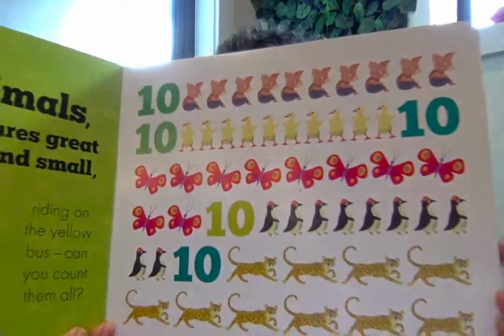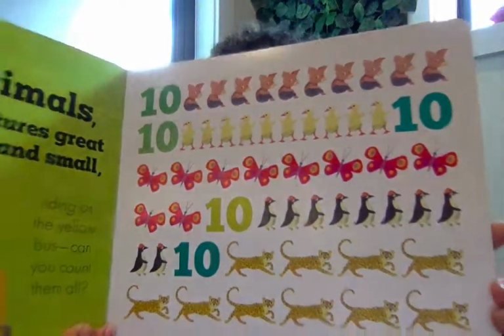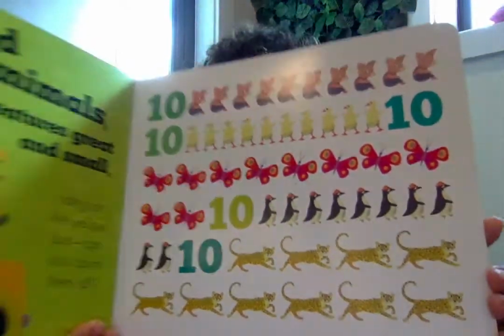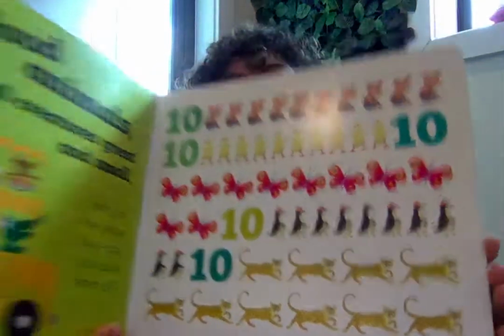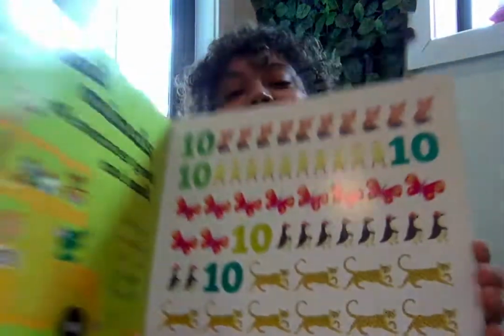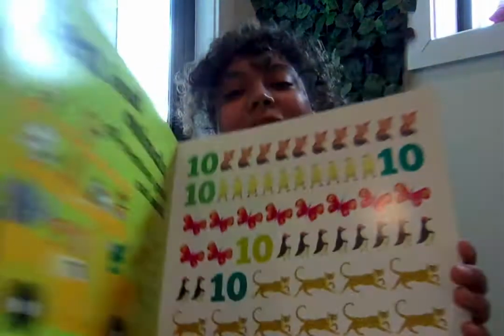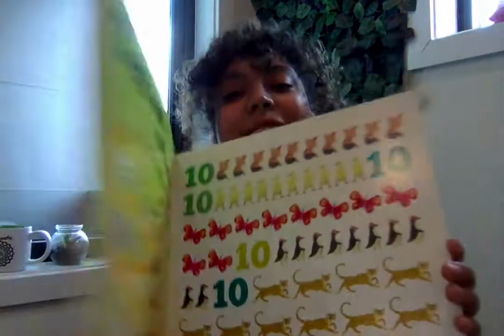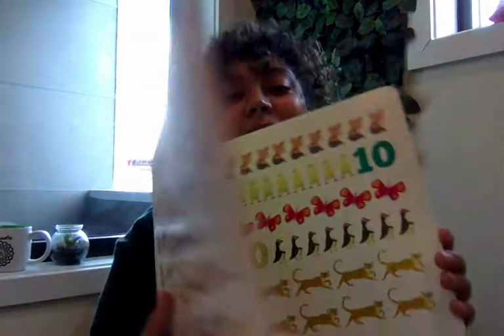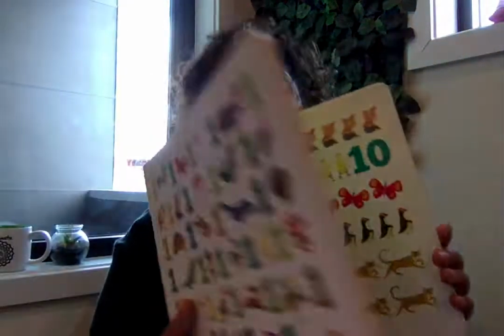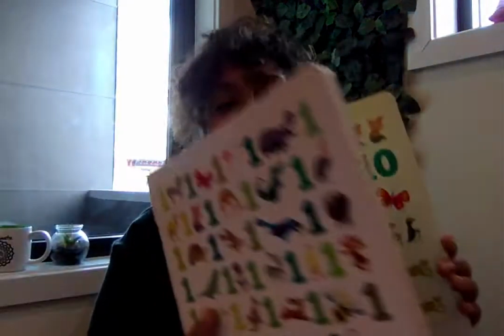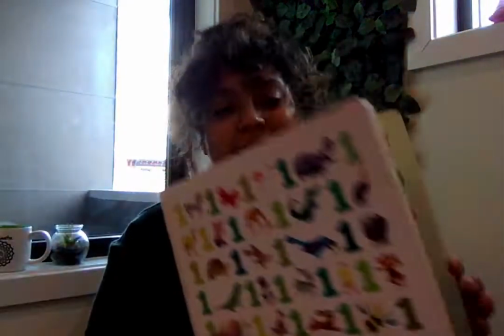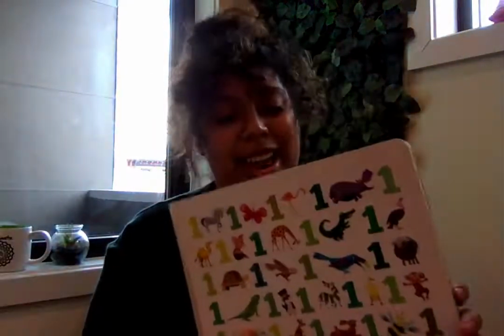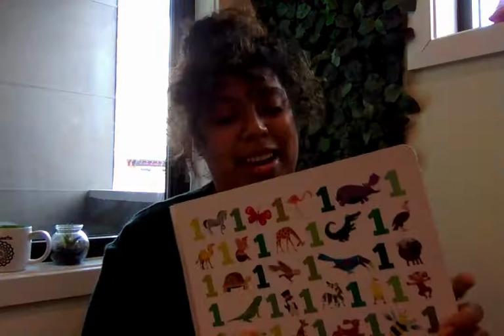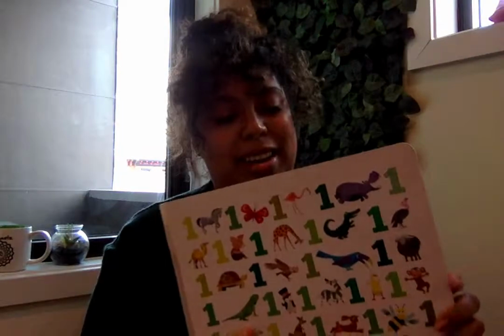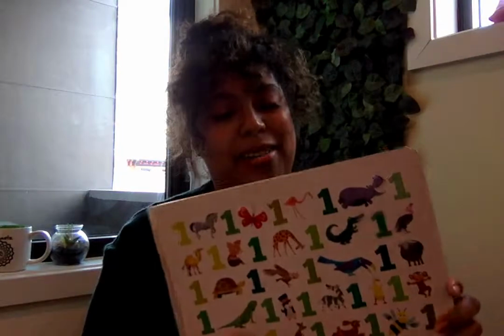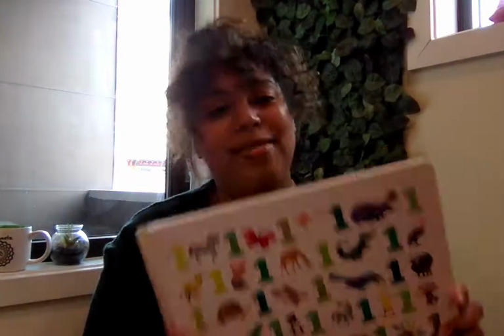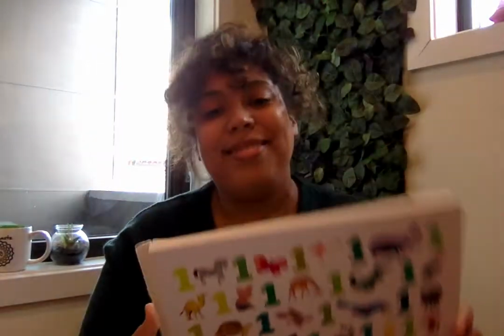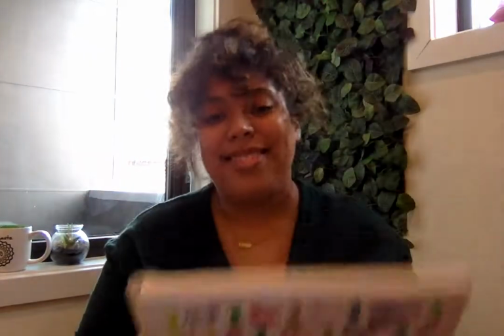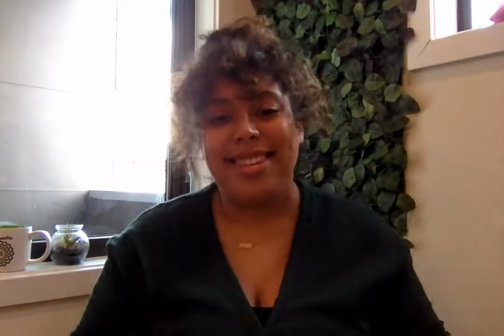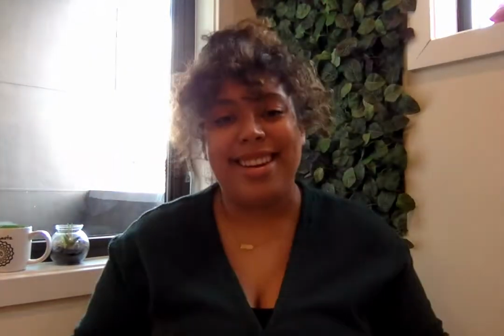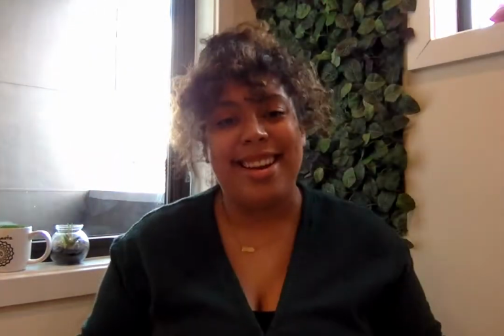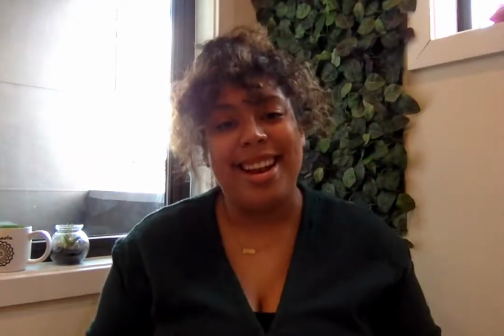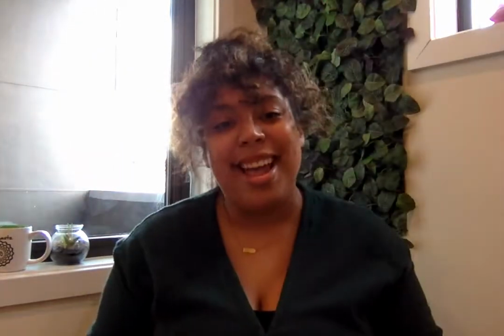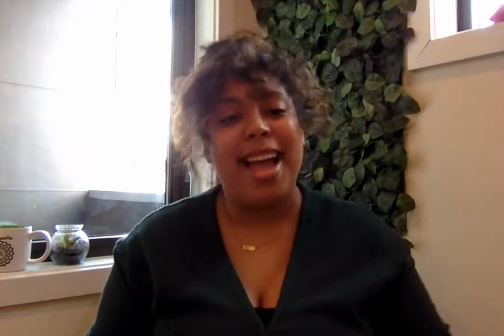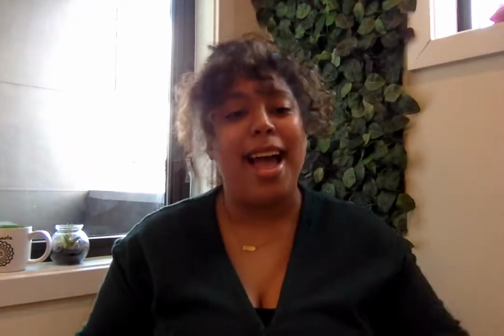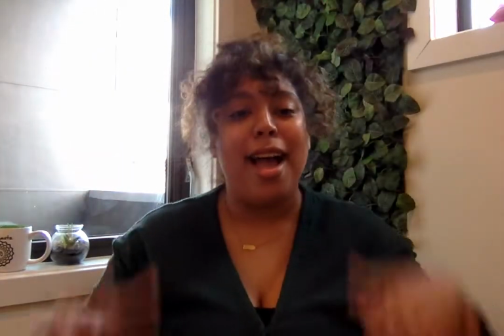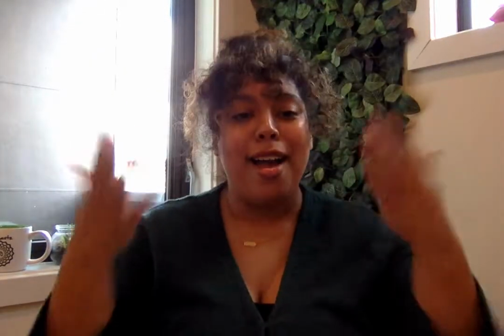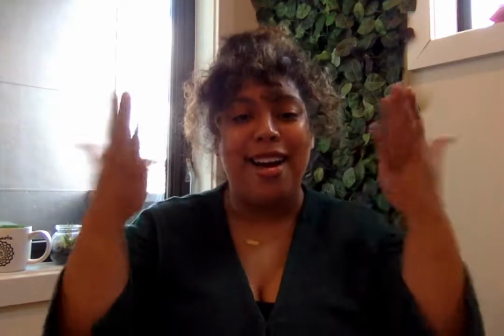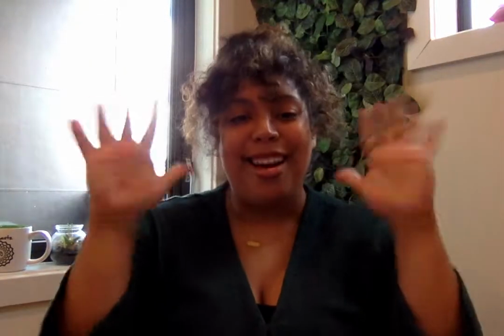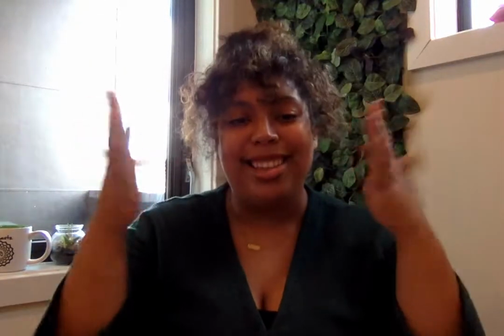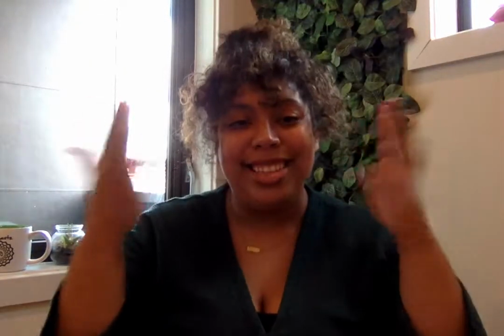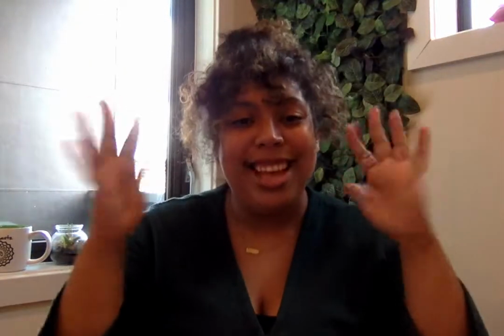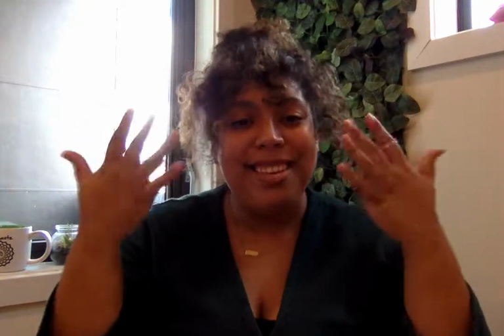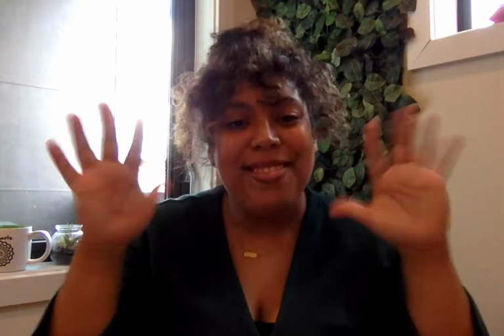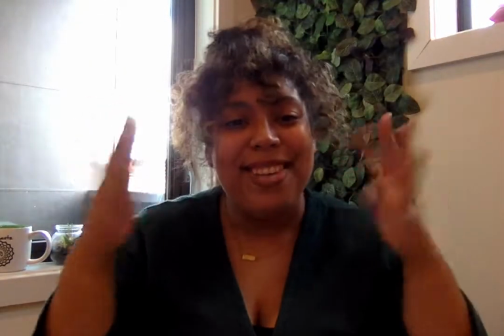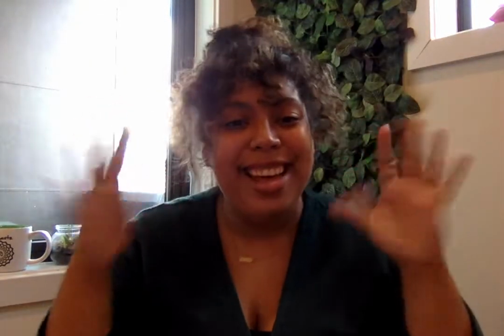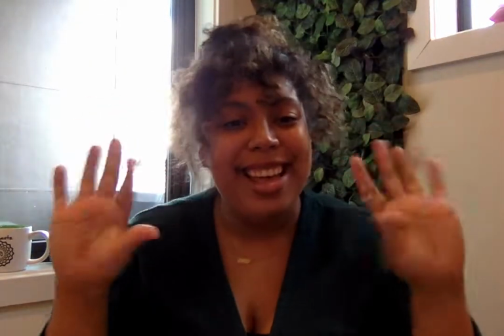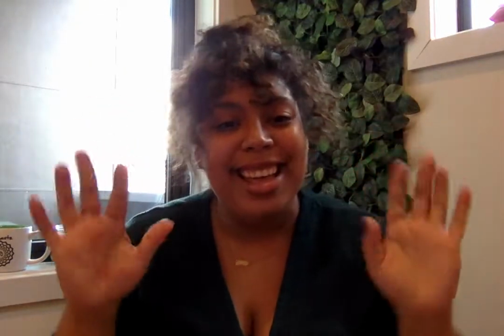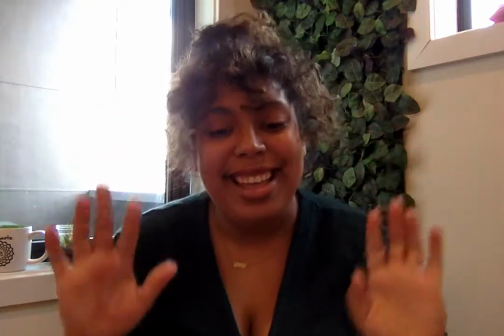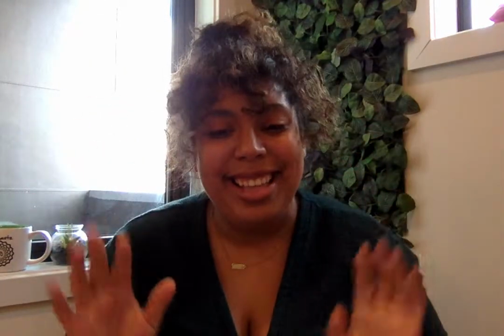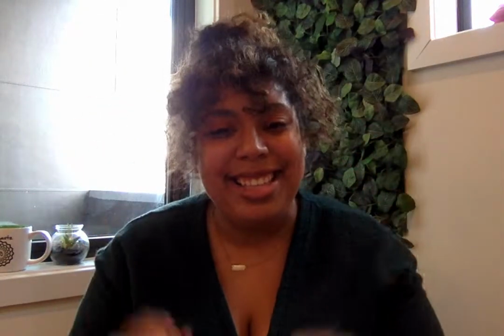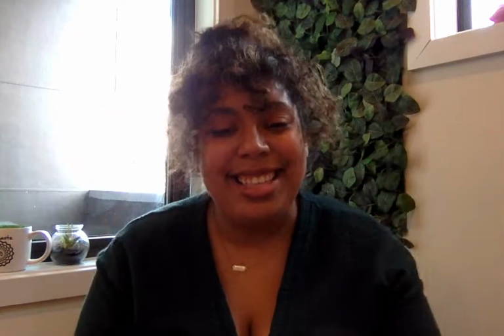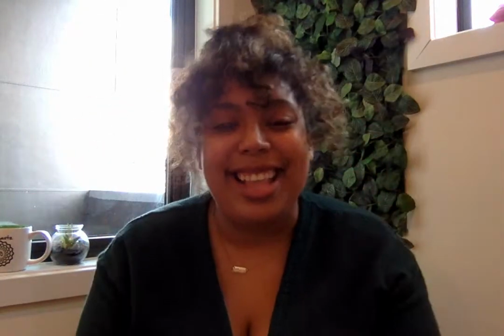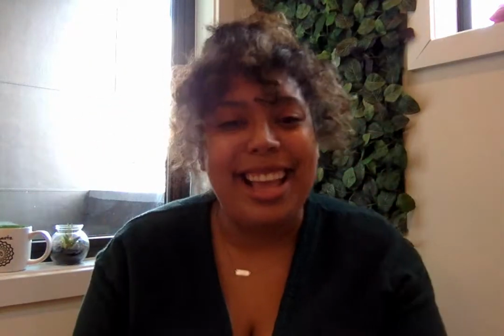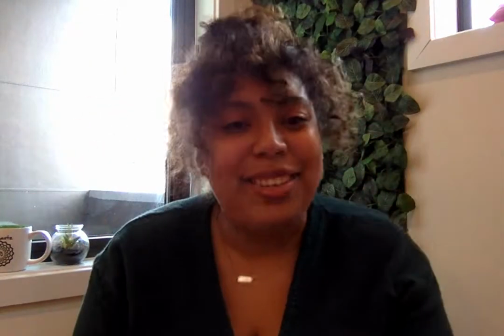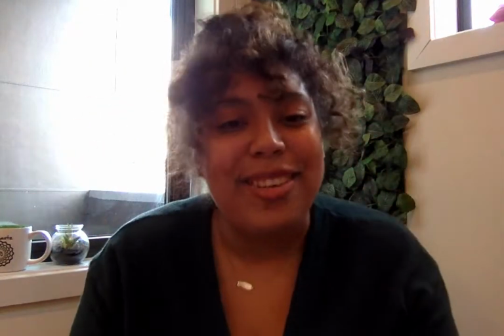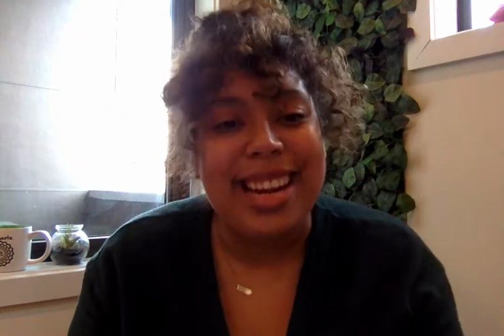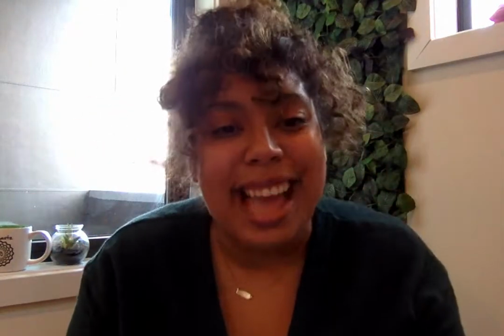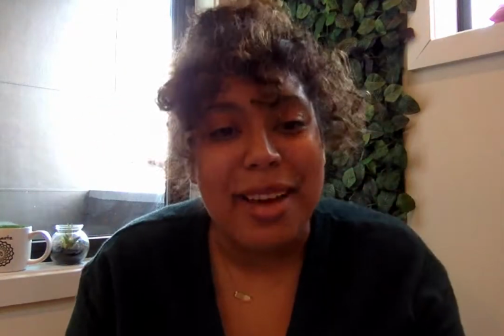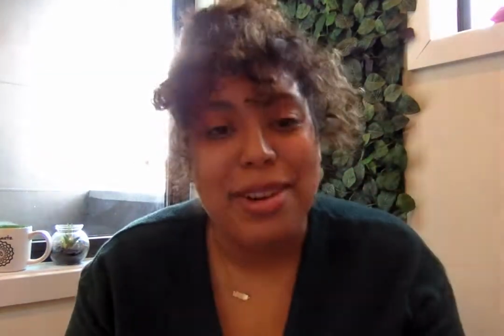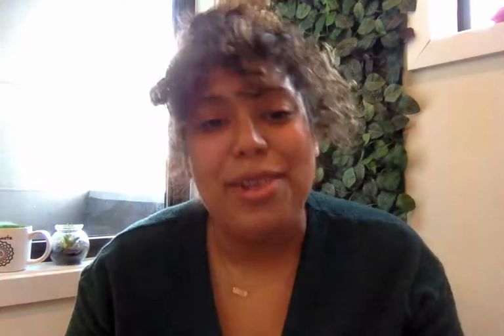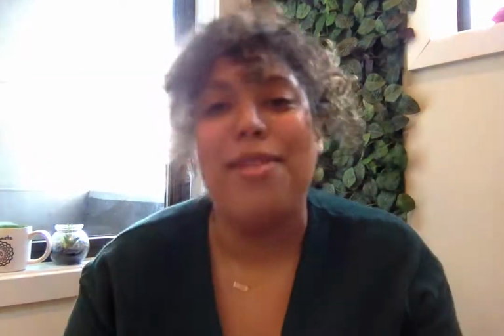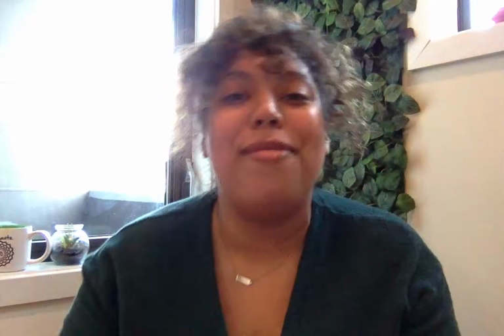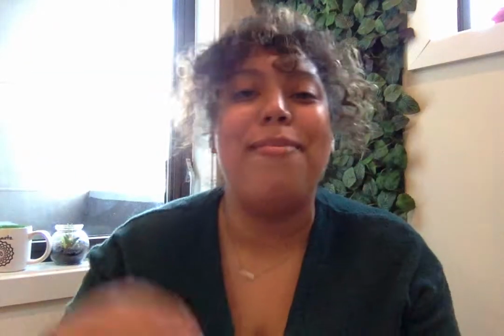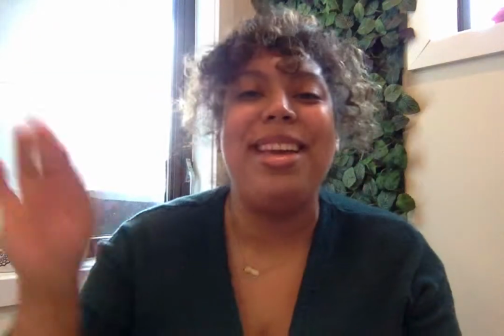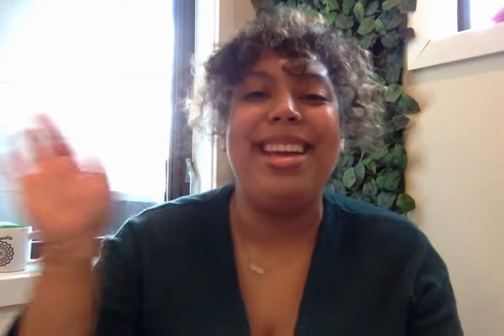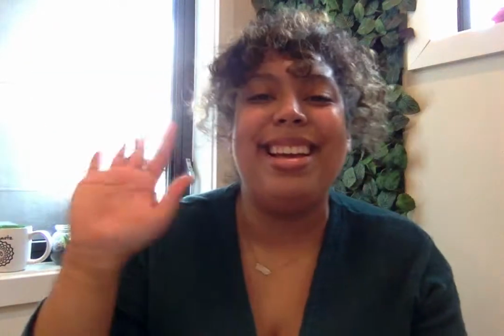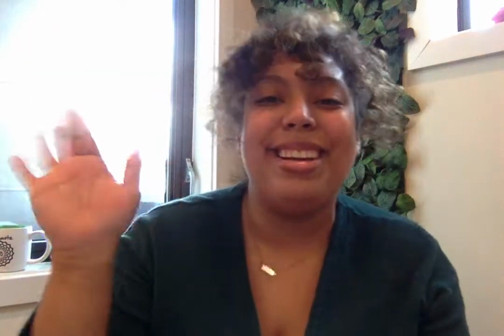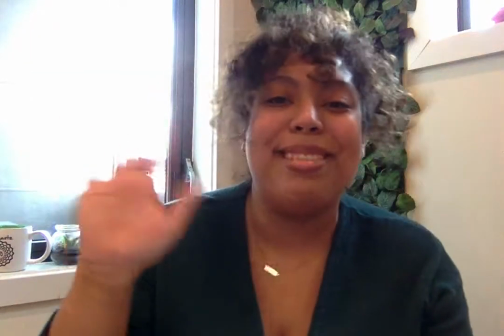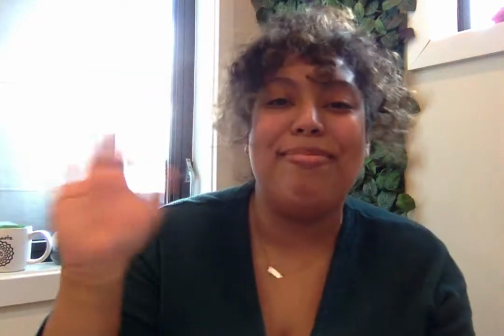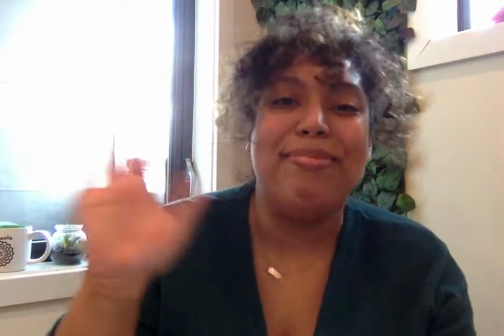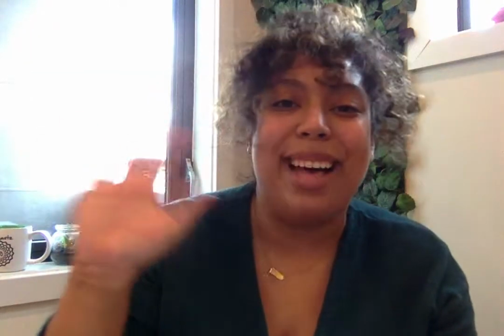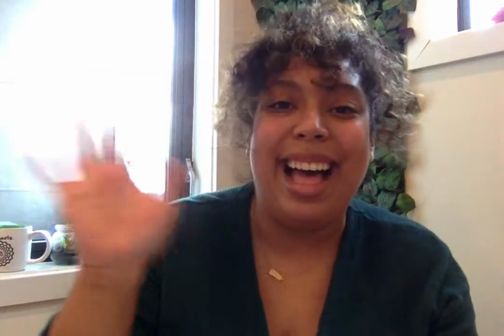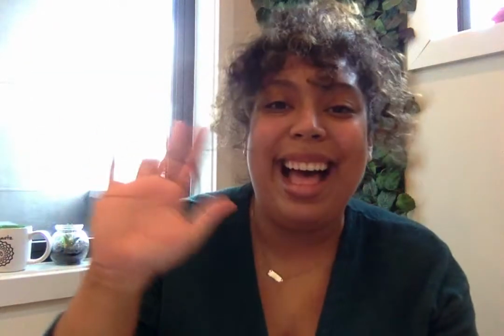The end. All done, friends. Thanks for counting with me. Bye!